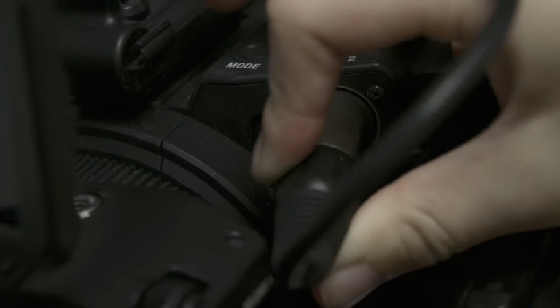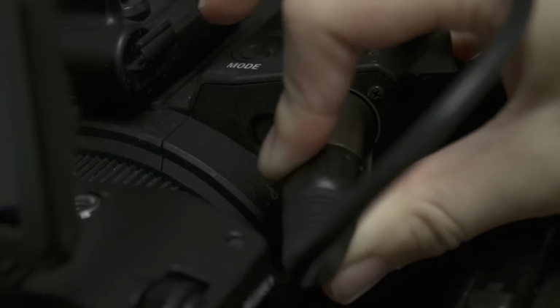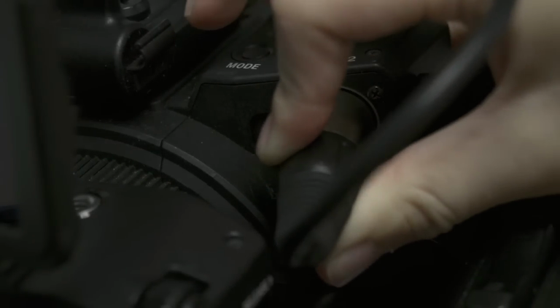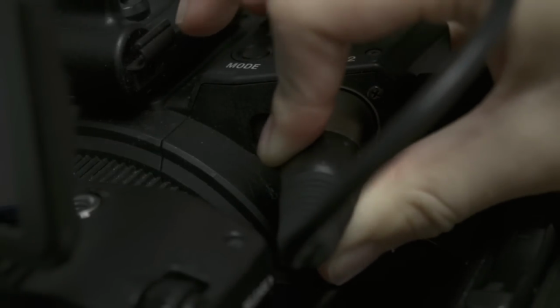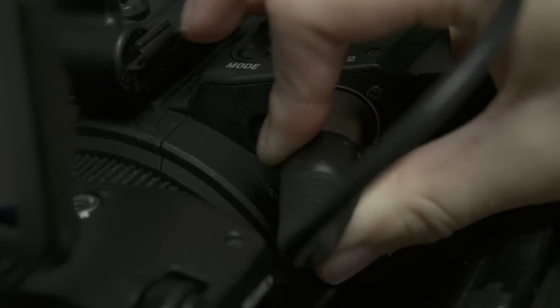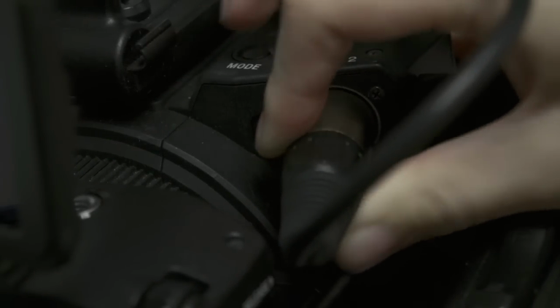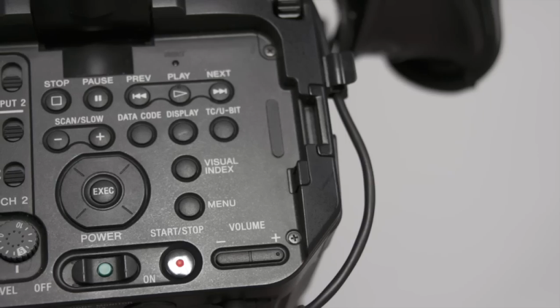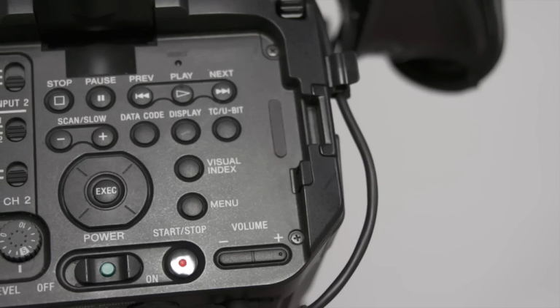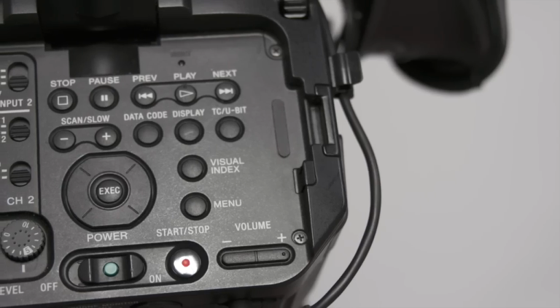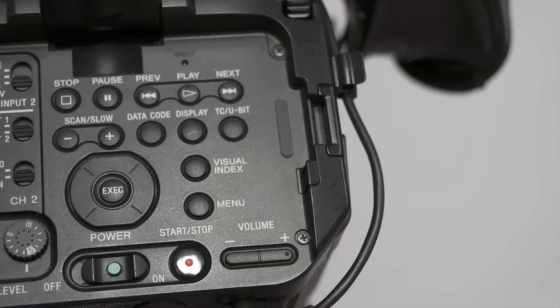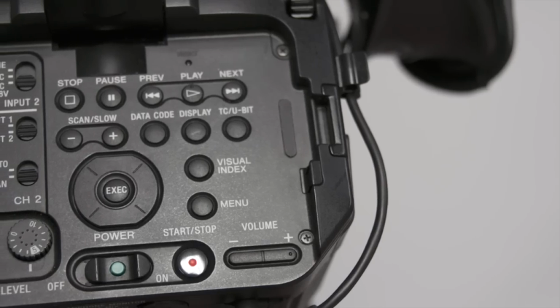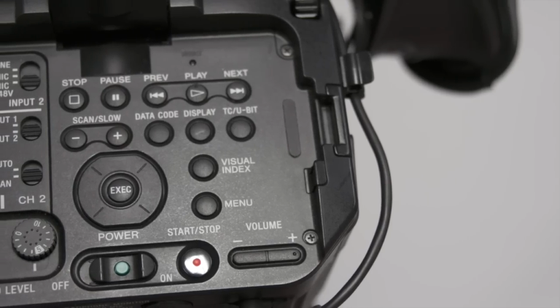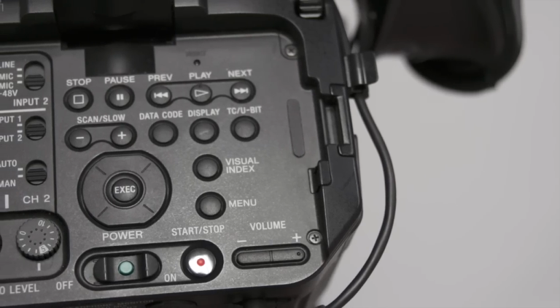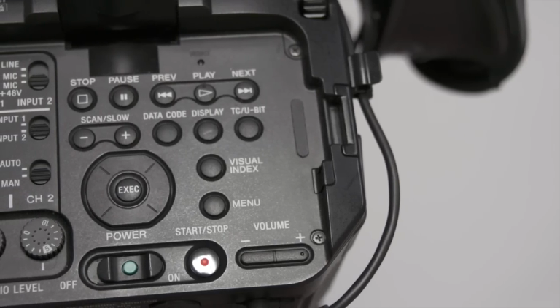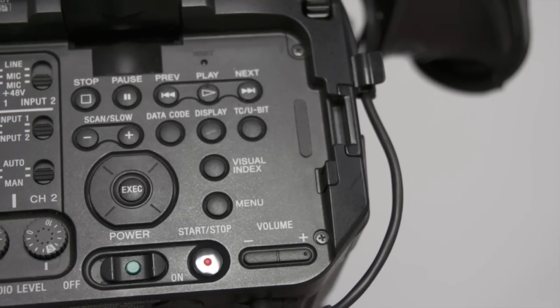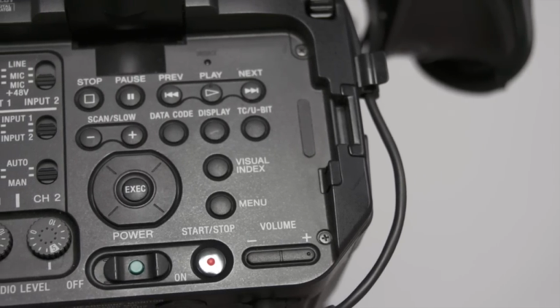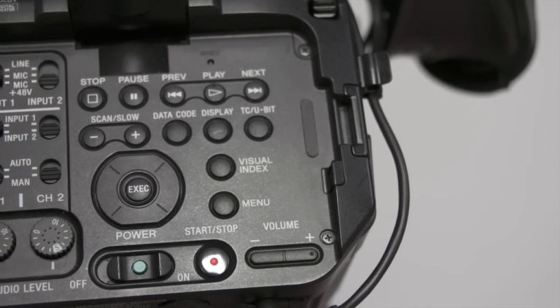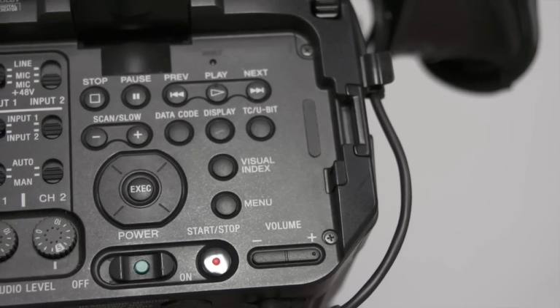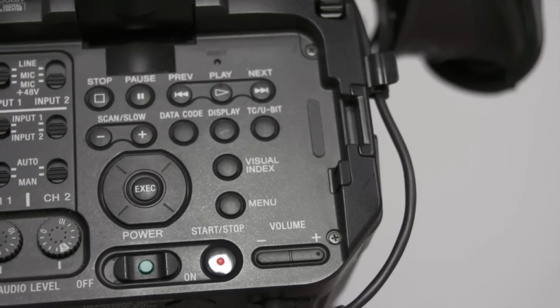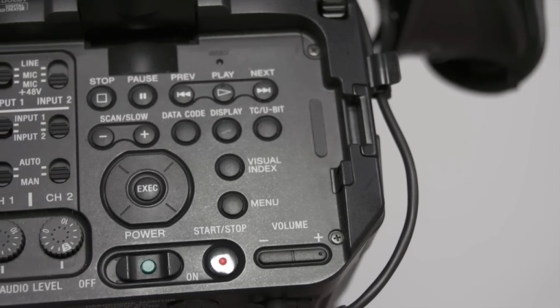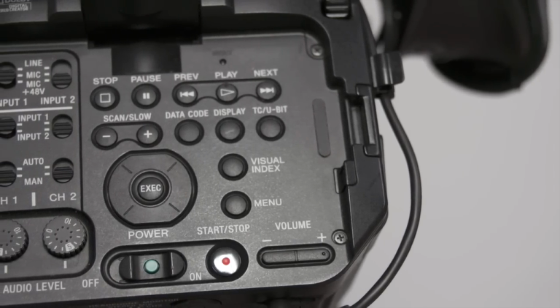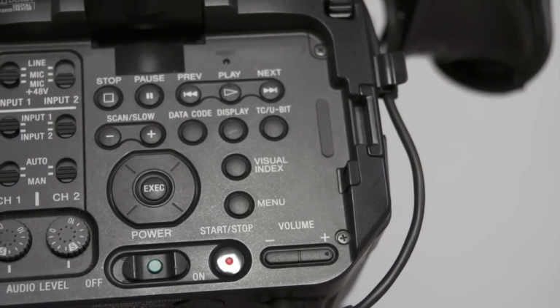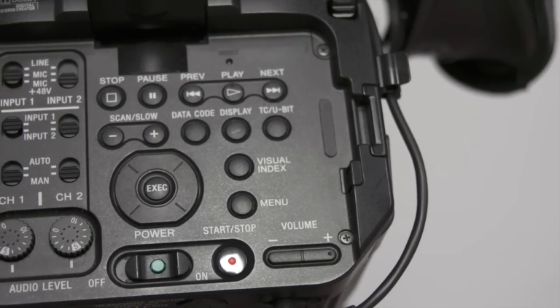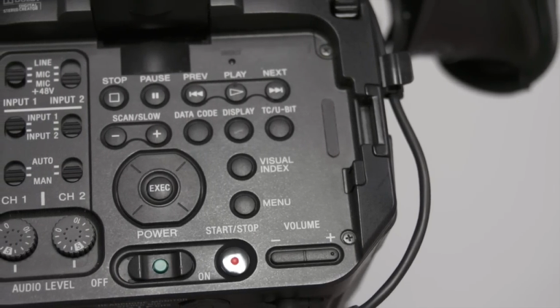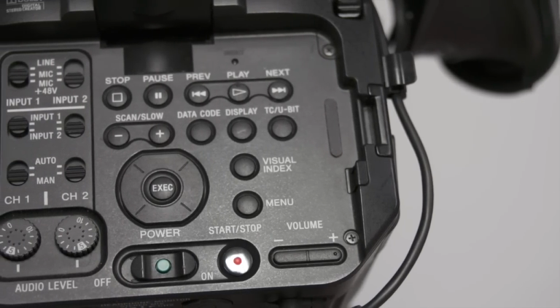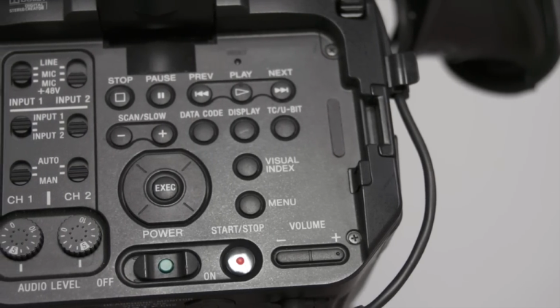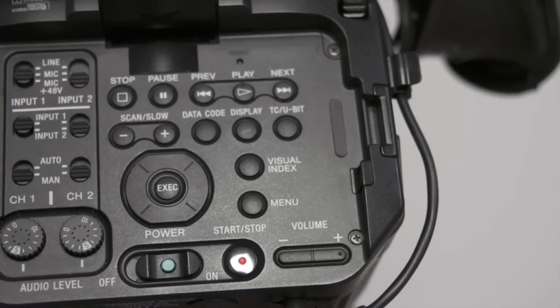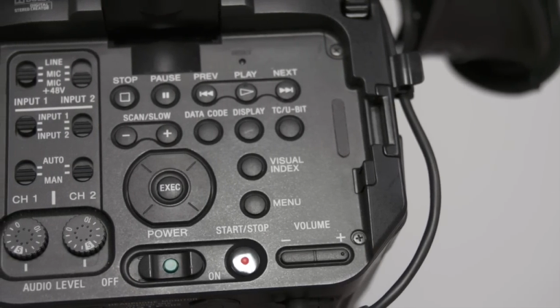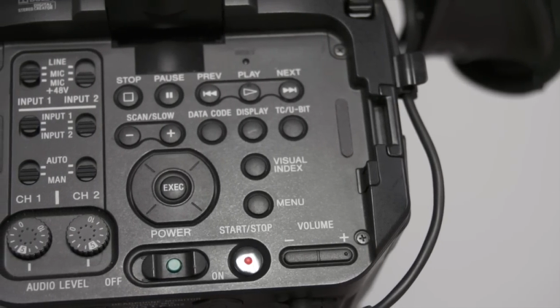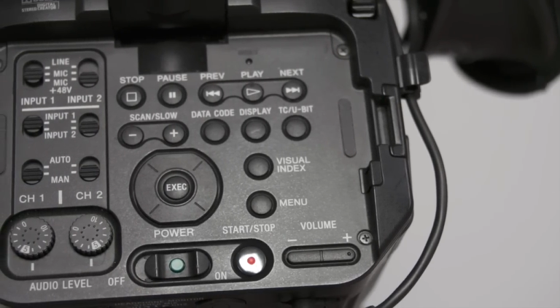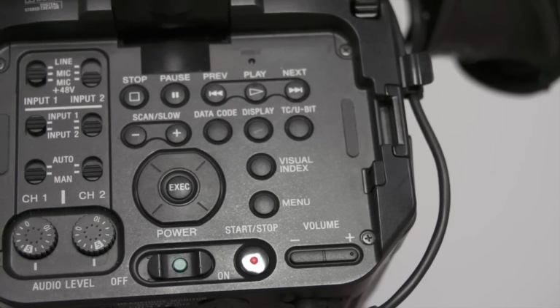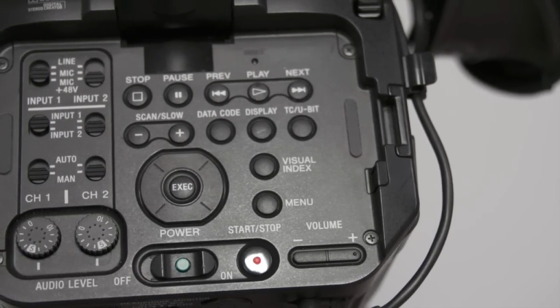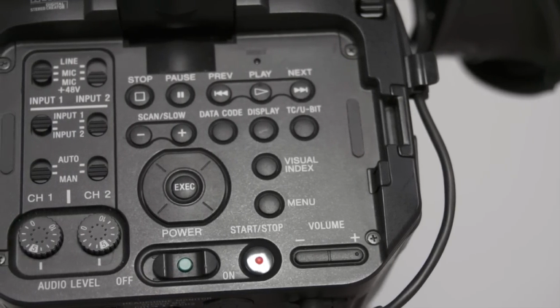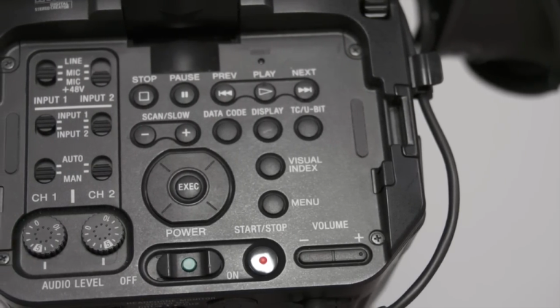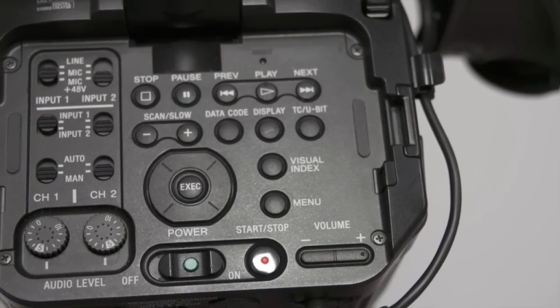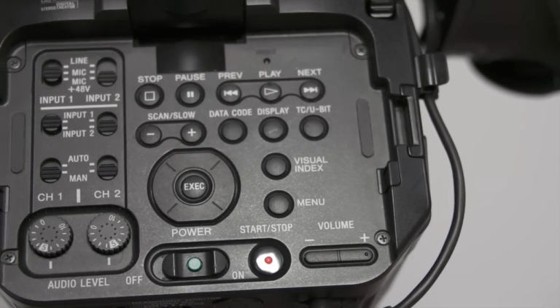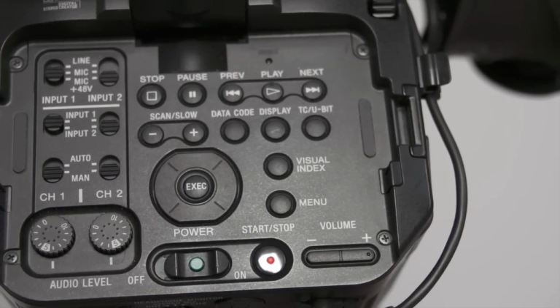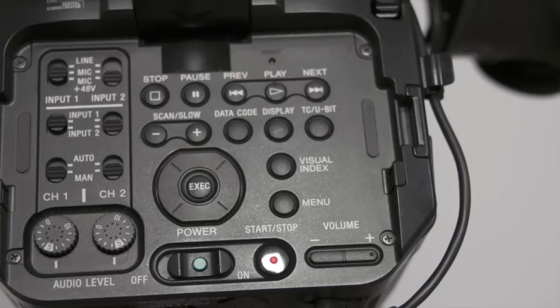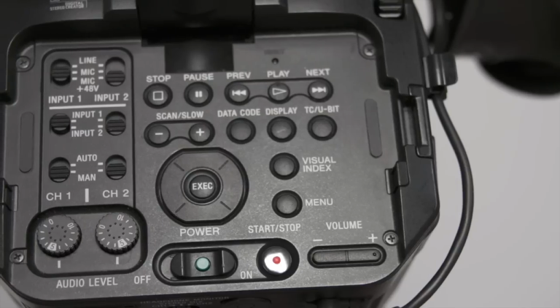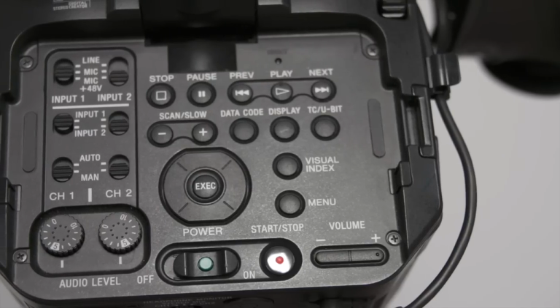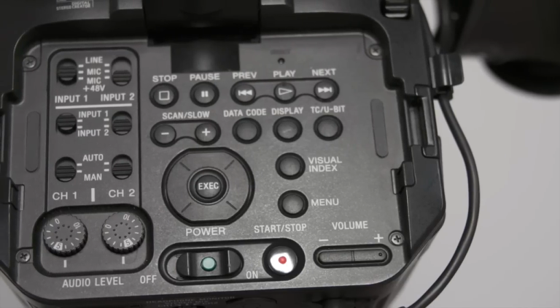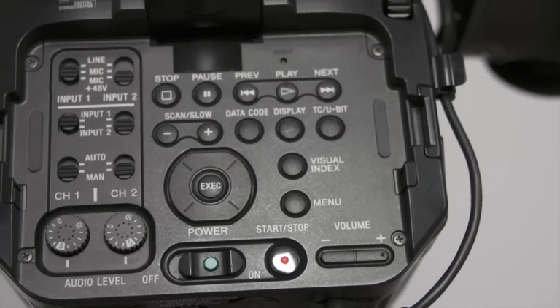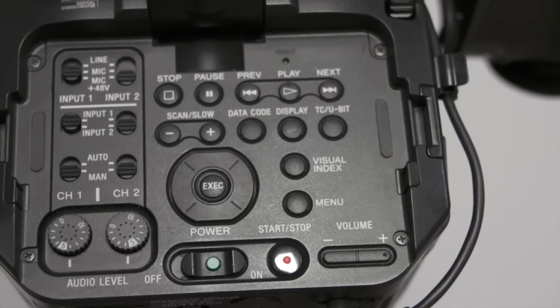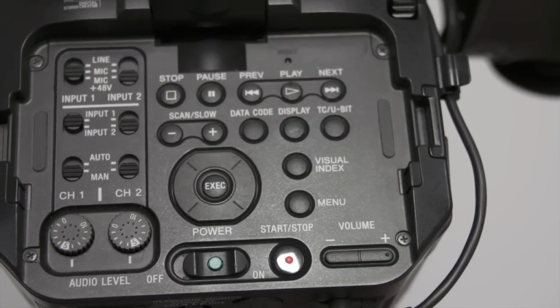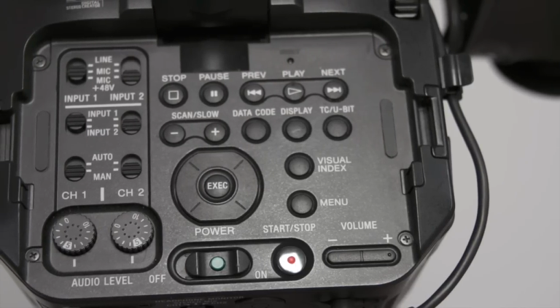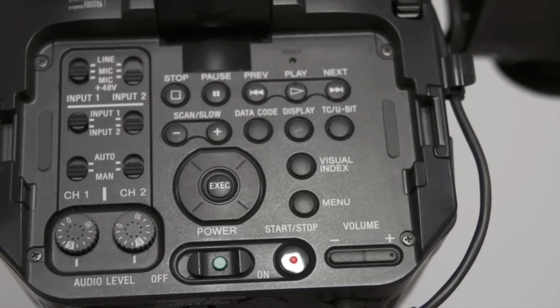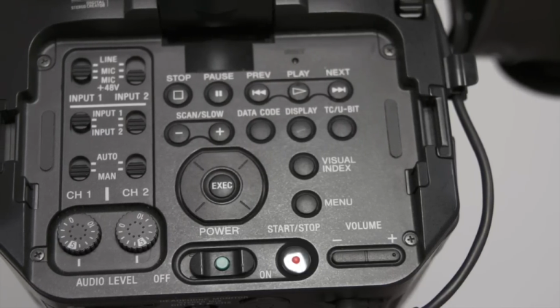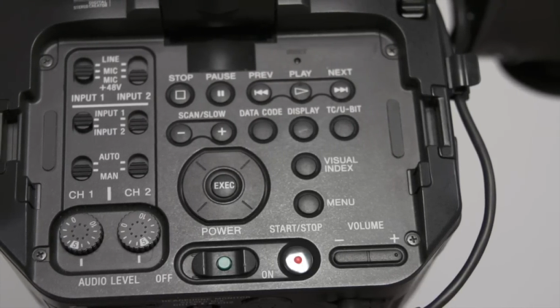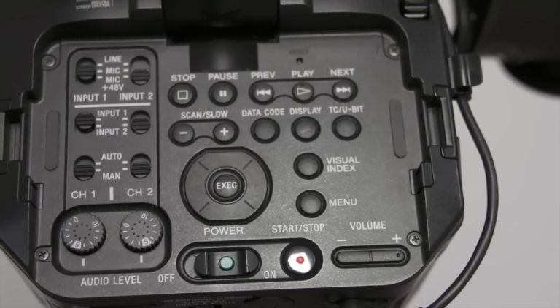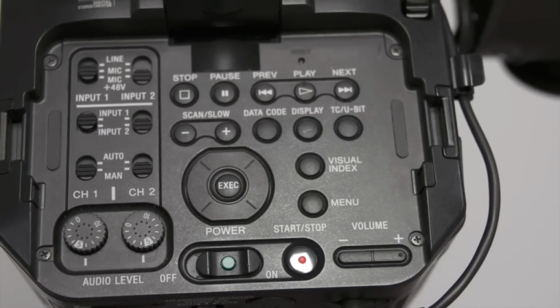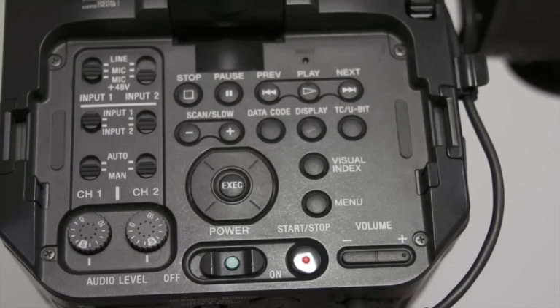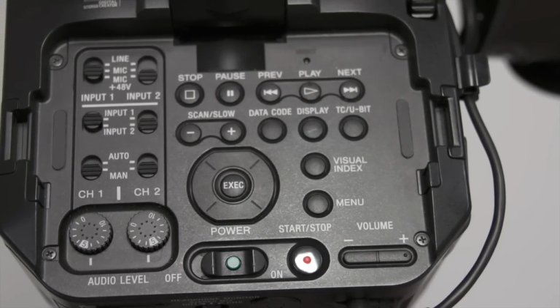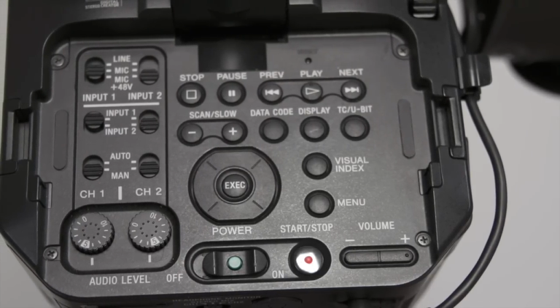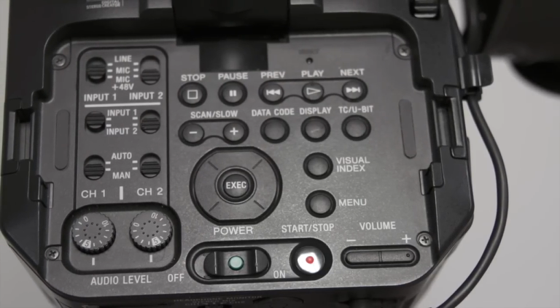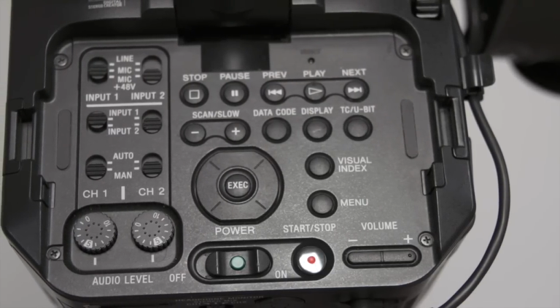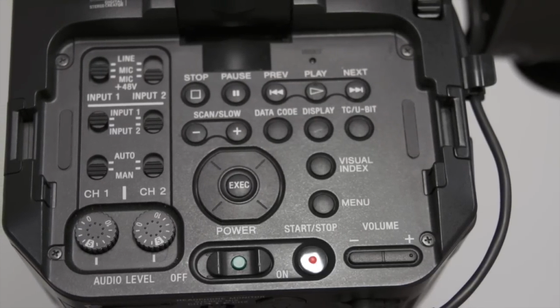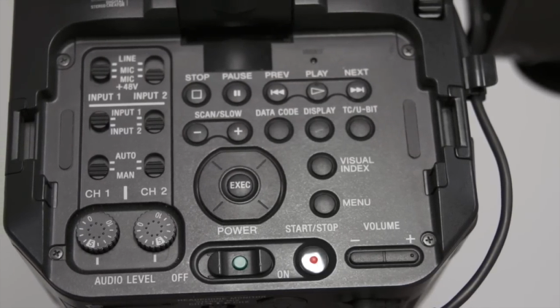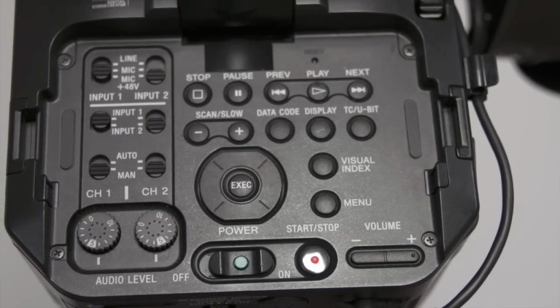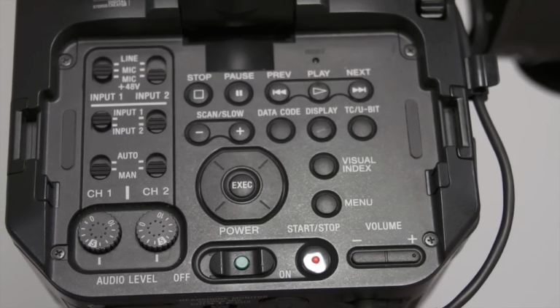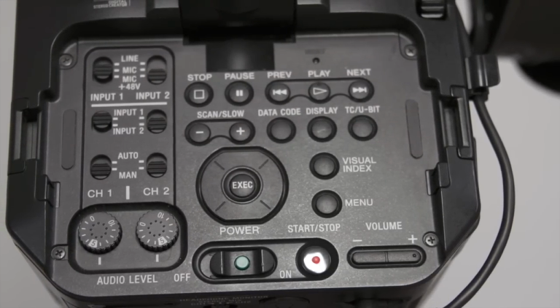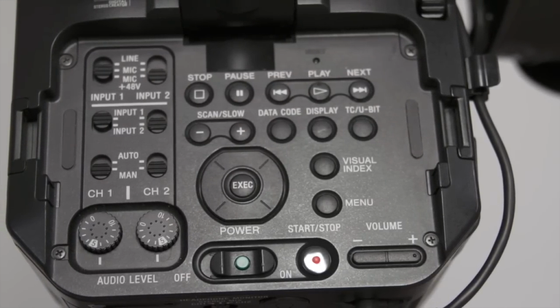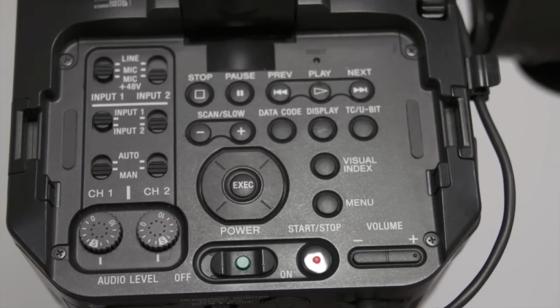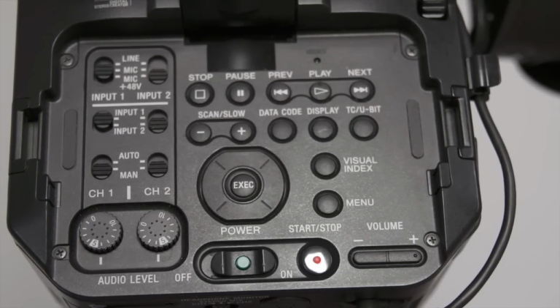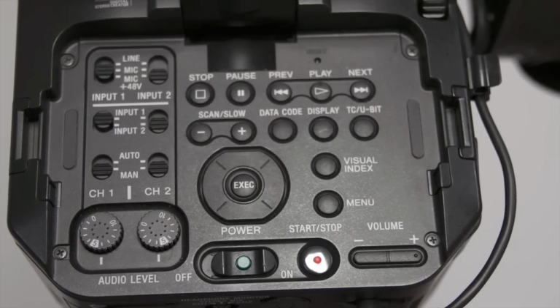To adjust the audio levels, use the audio panel located at the top of the camera. This is where you have to select your inputs and audio levels.